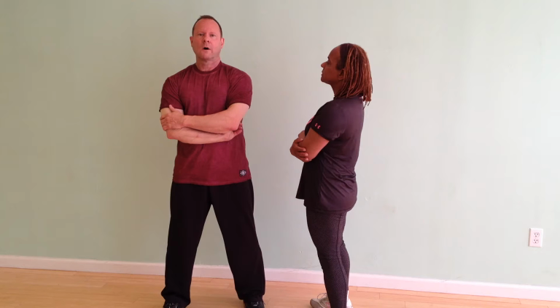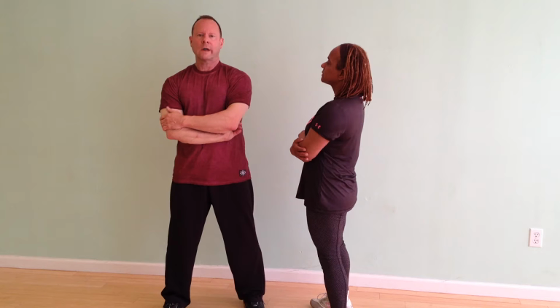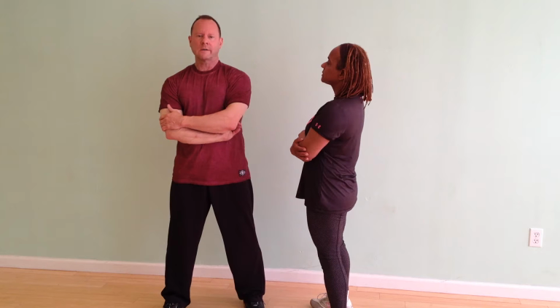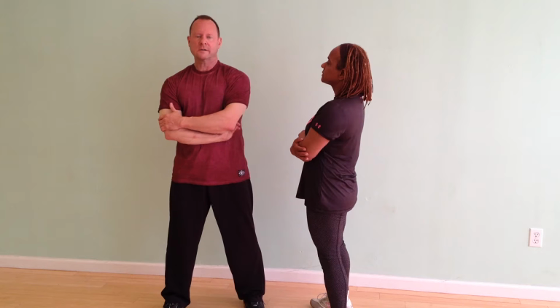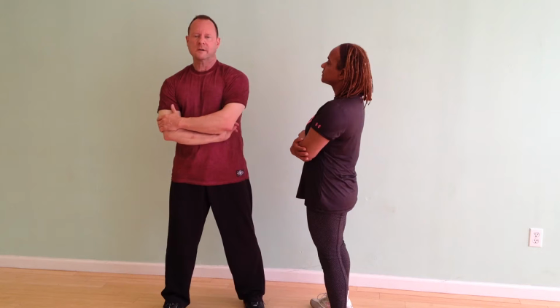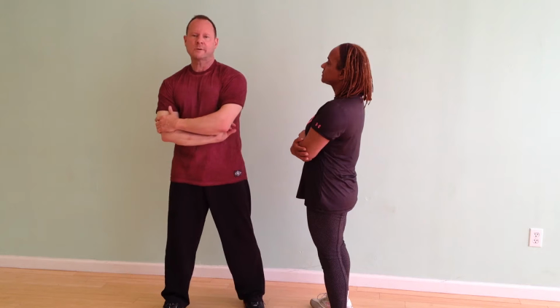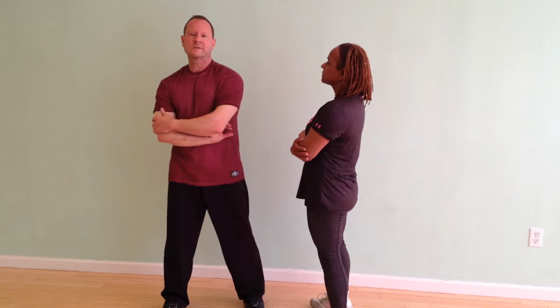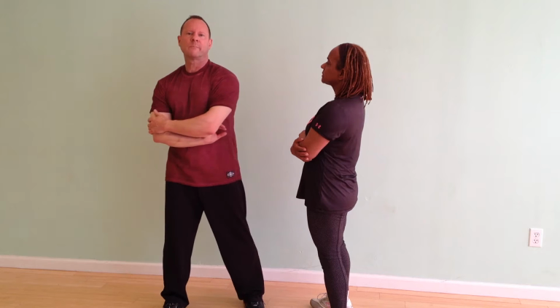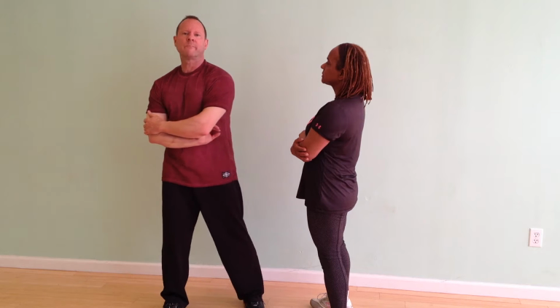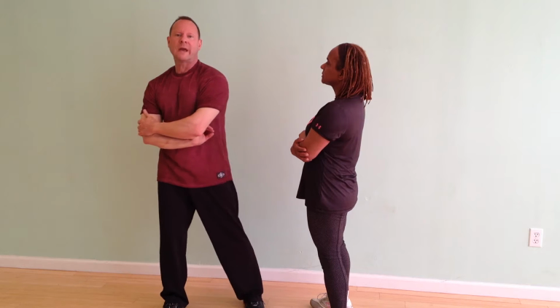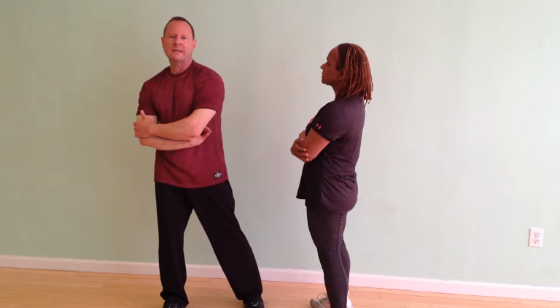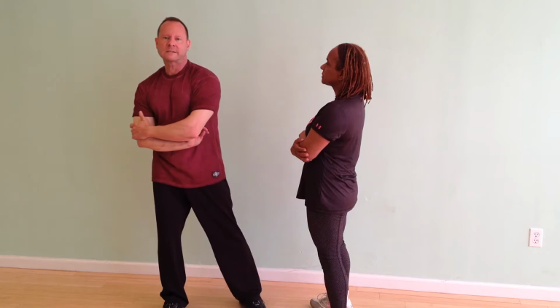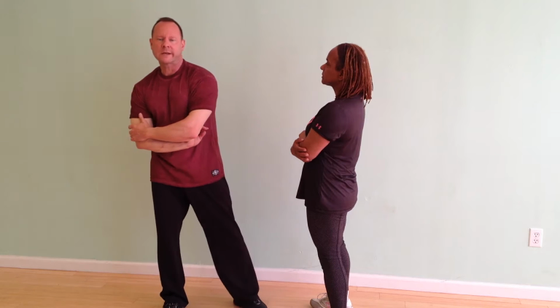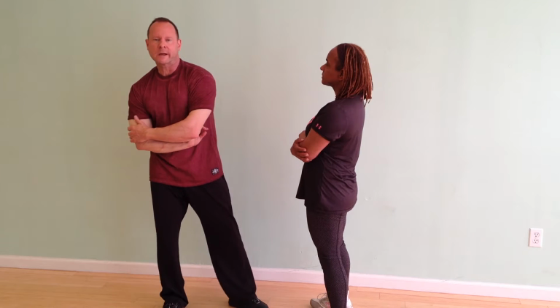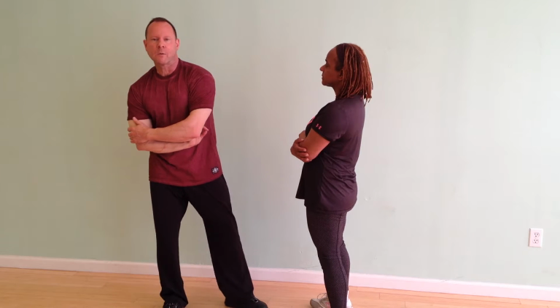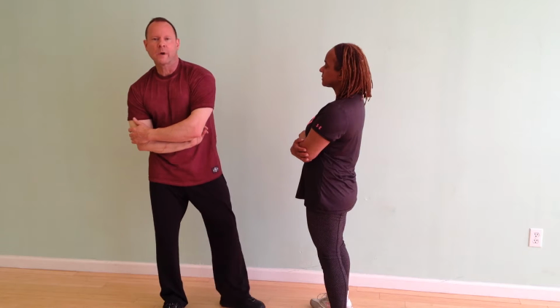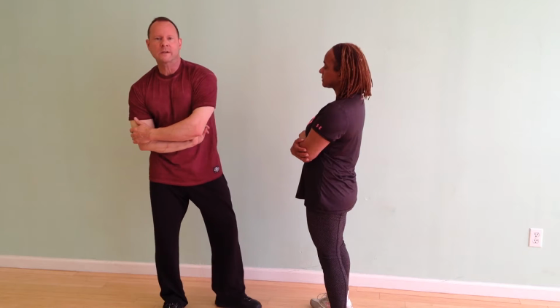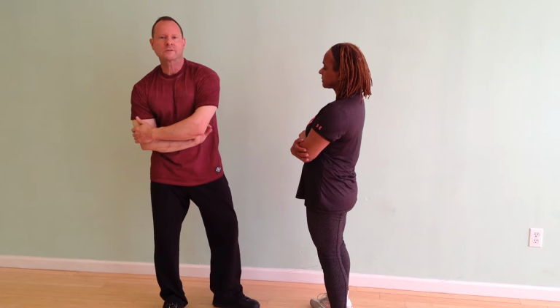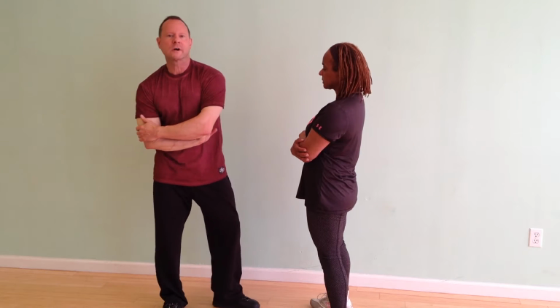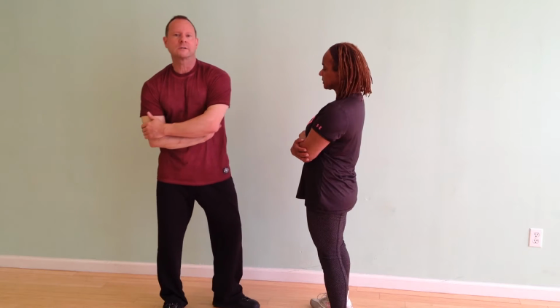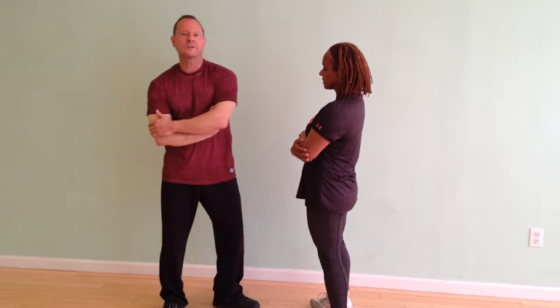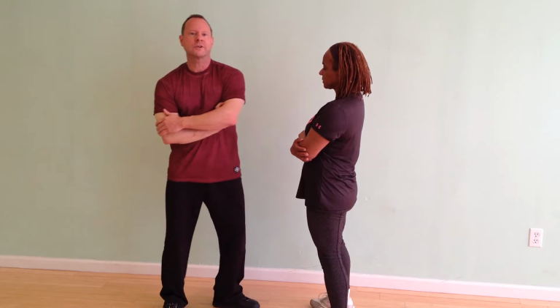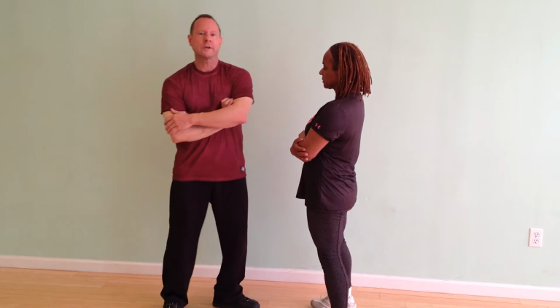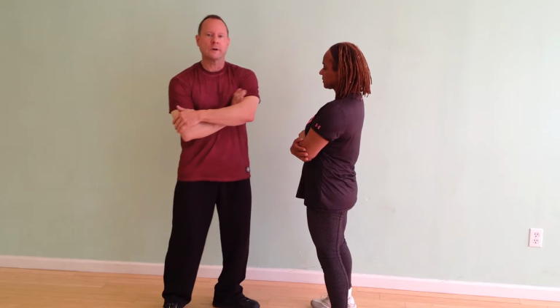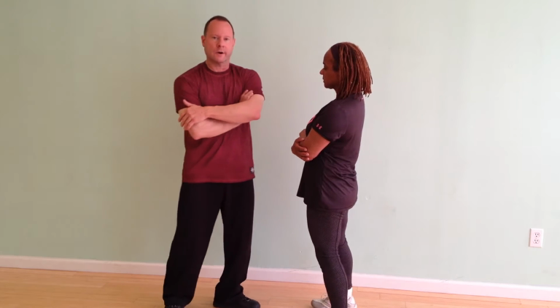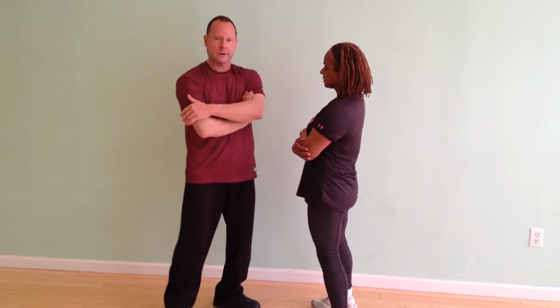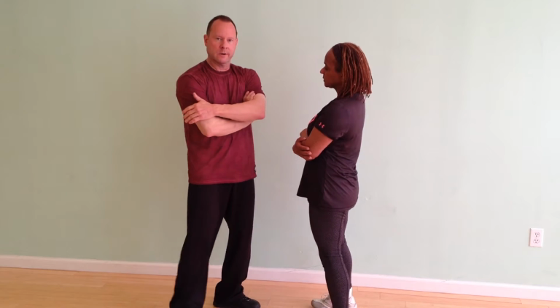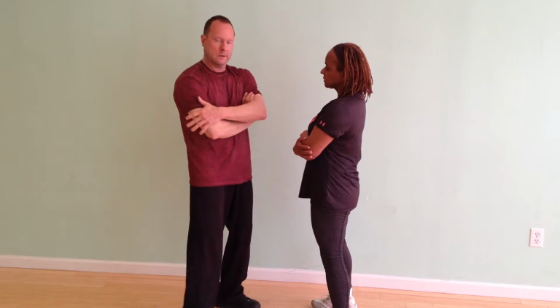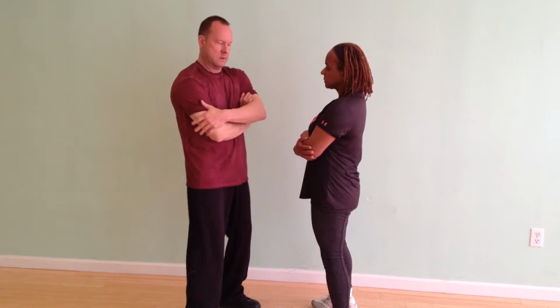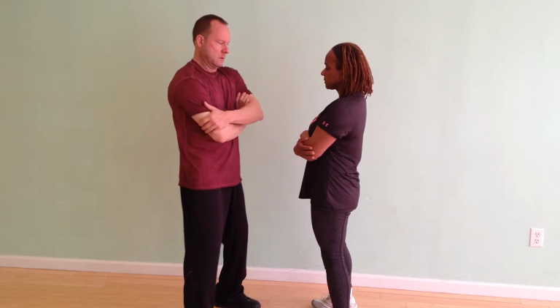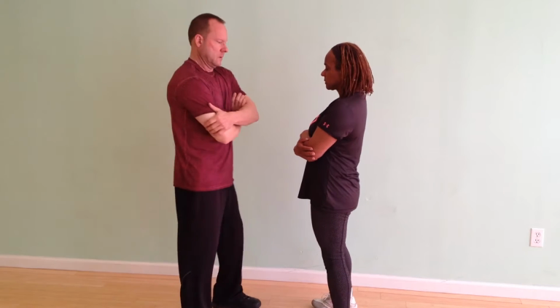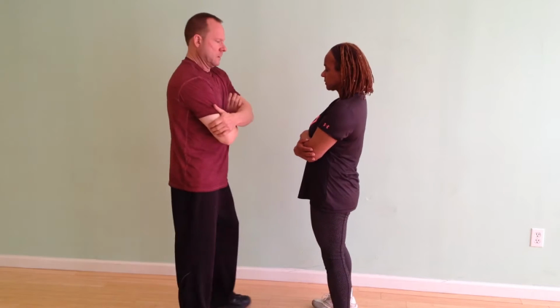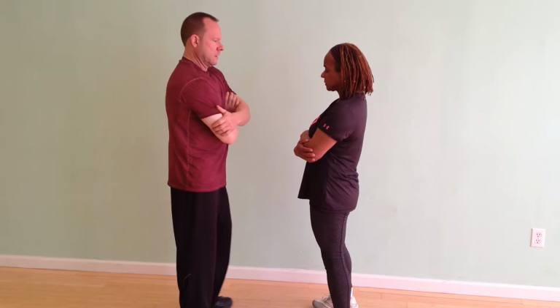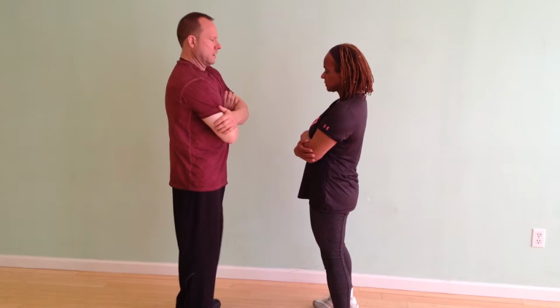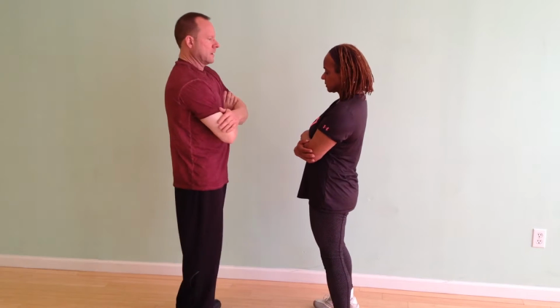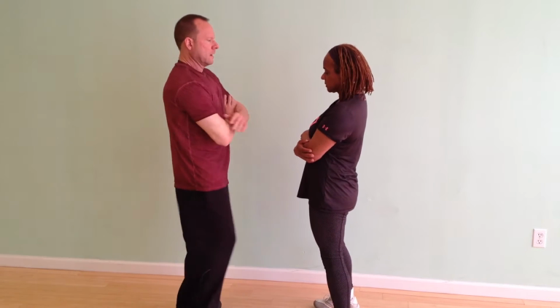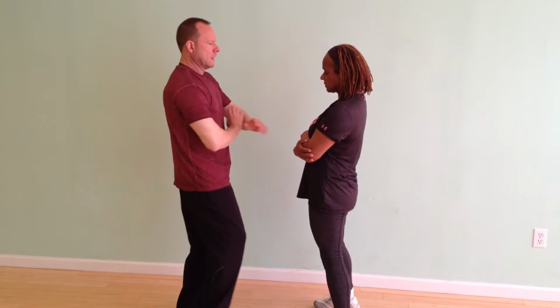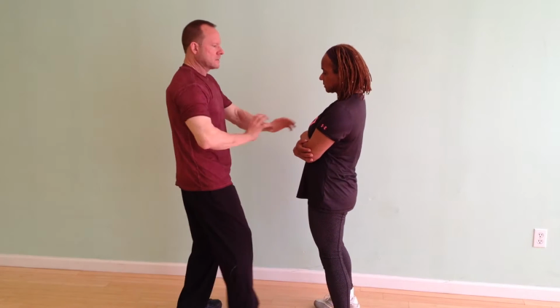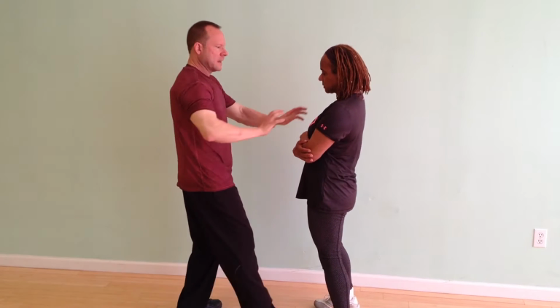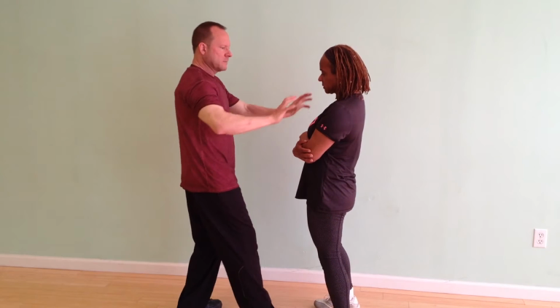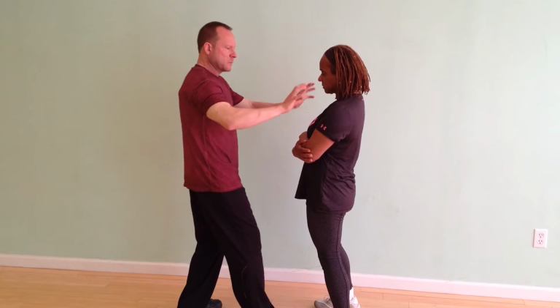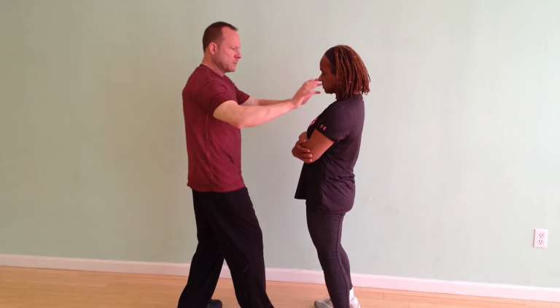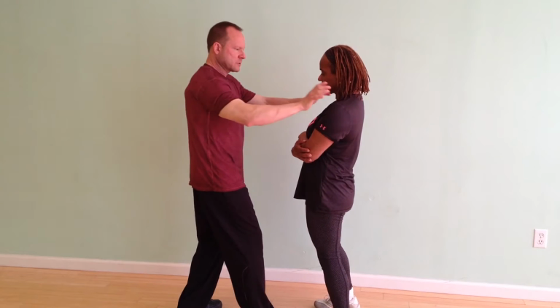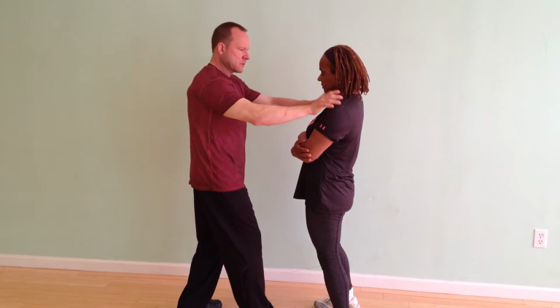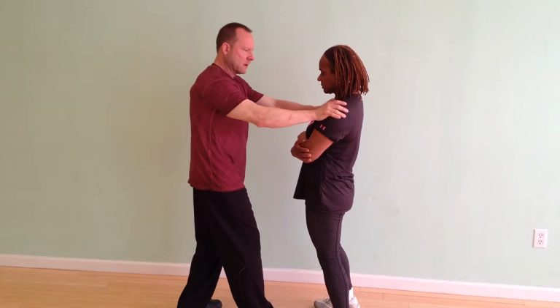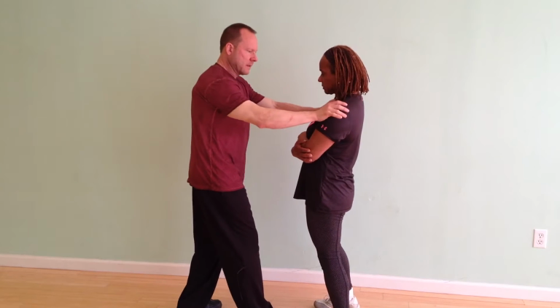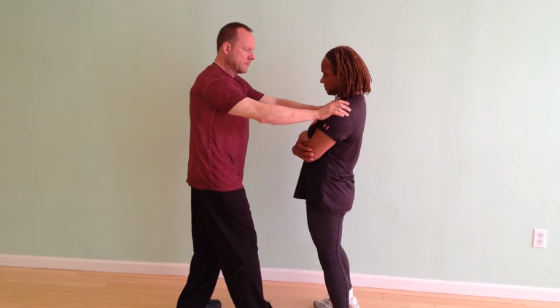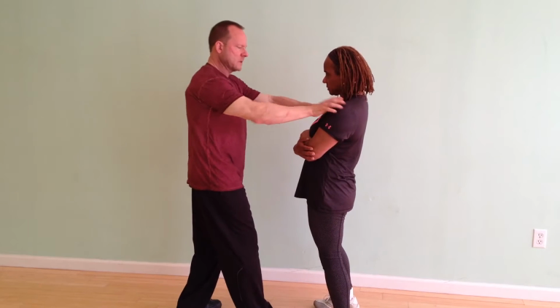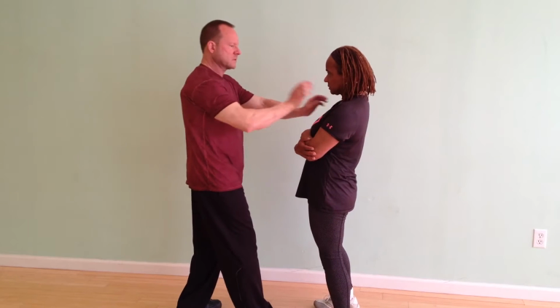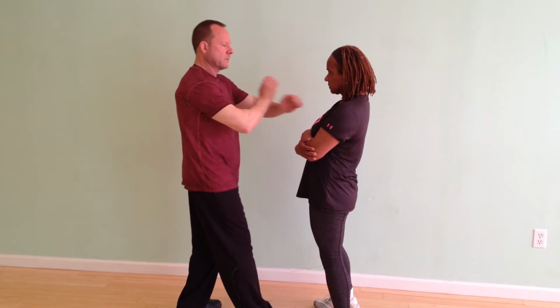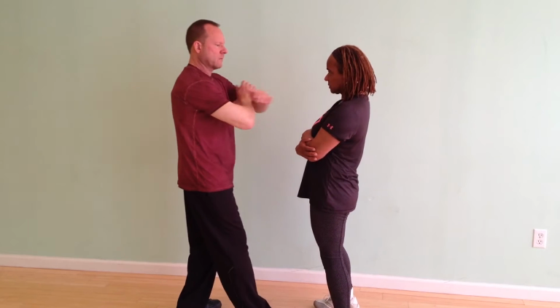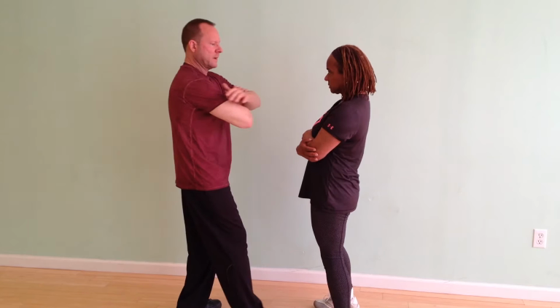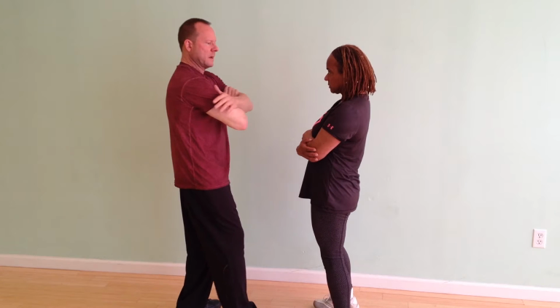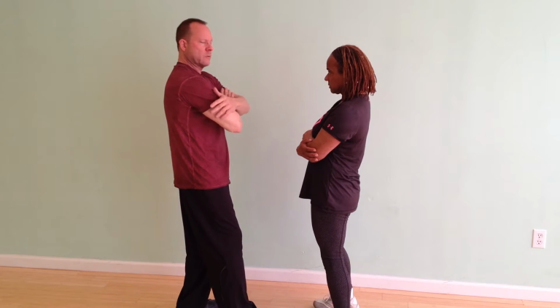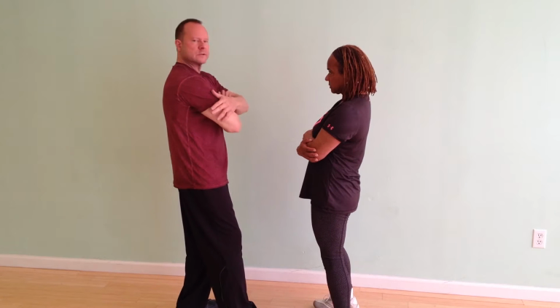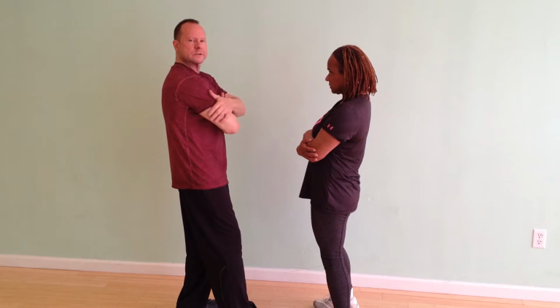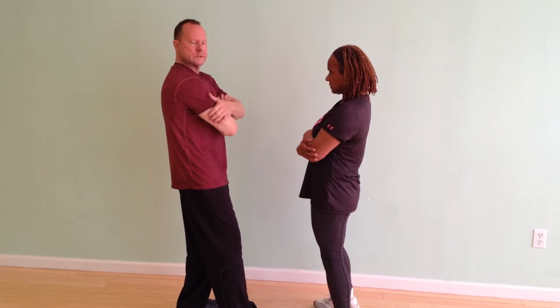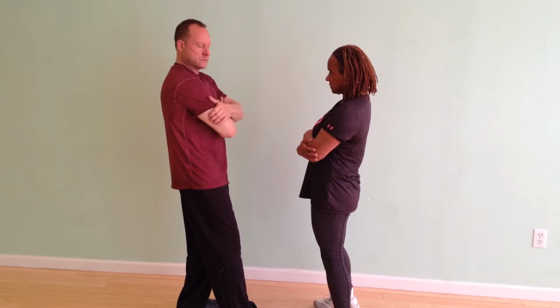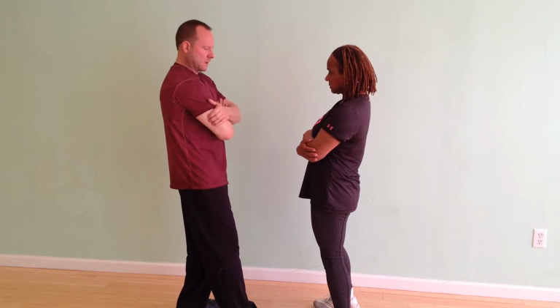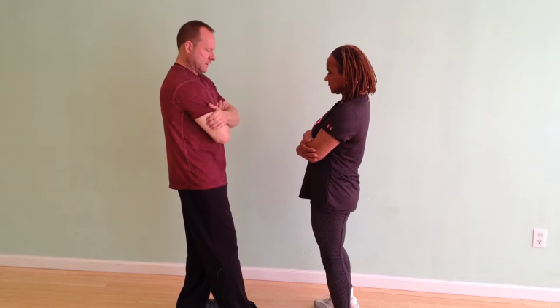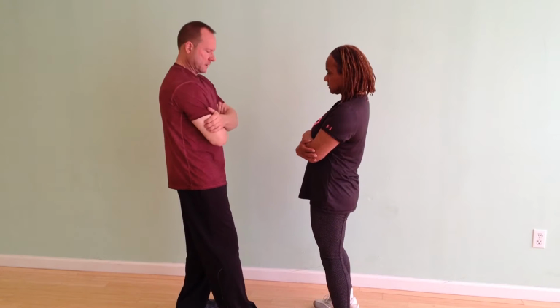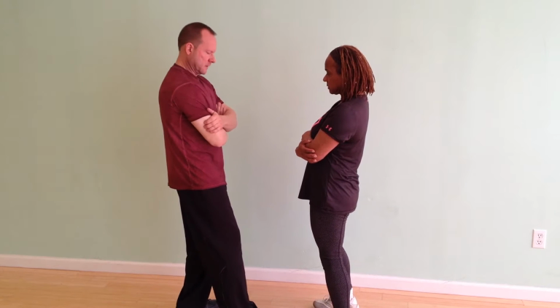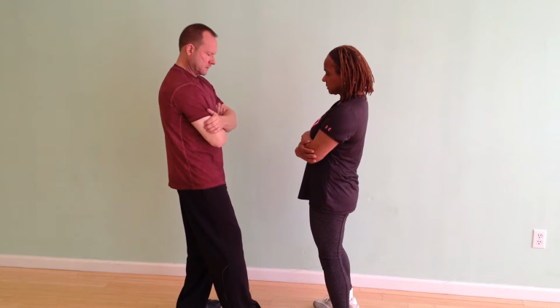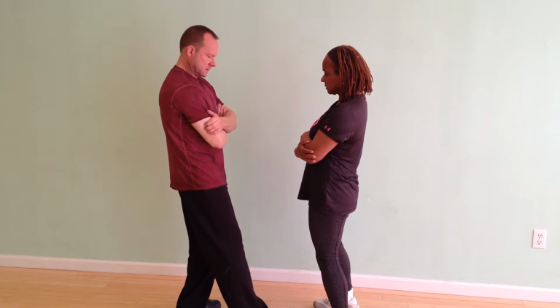This is going to be some basic Wing Chun Chi Gerk. A lot of times people start like this, but right now we're just going to start like this.